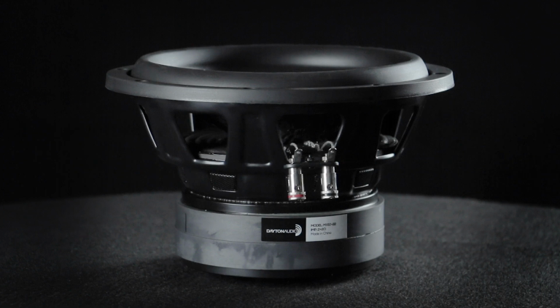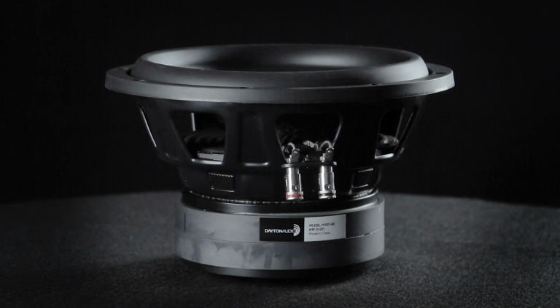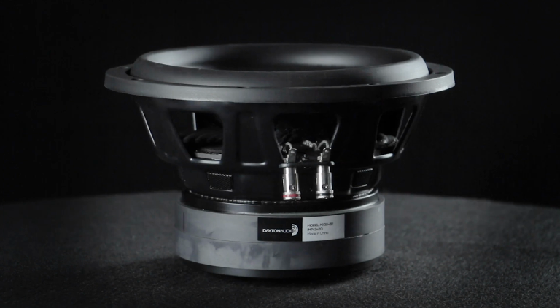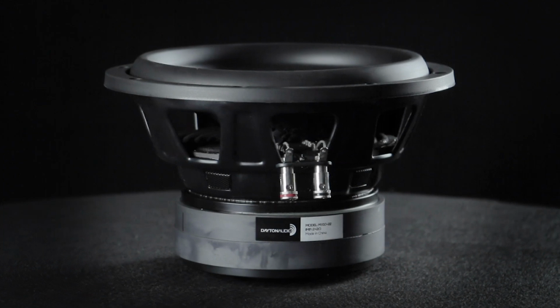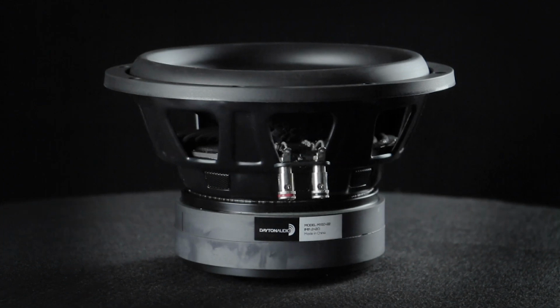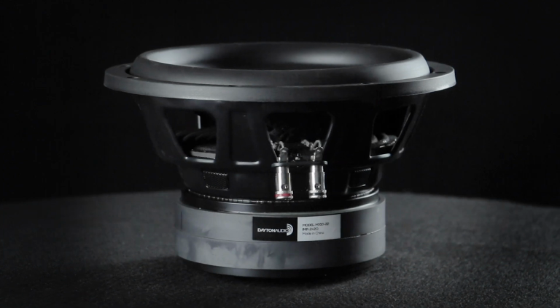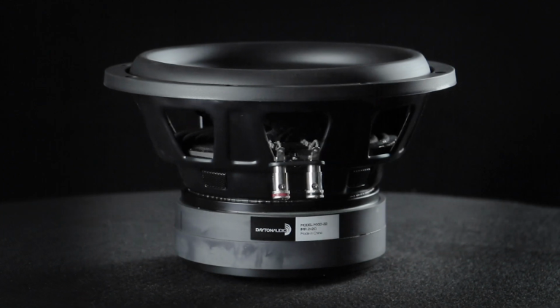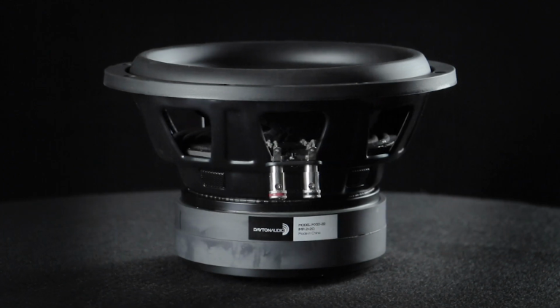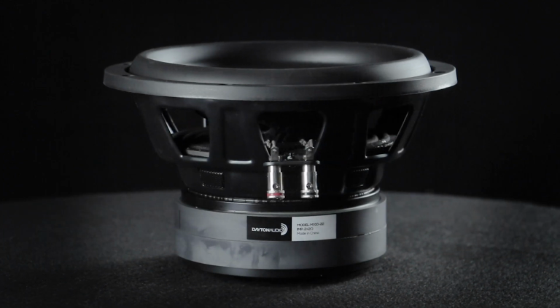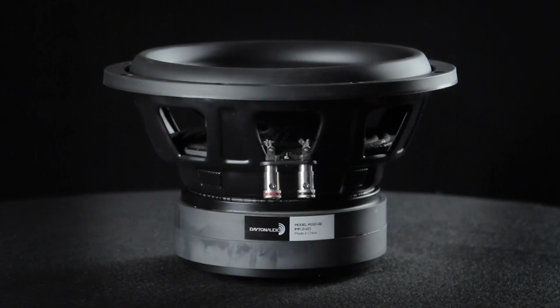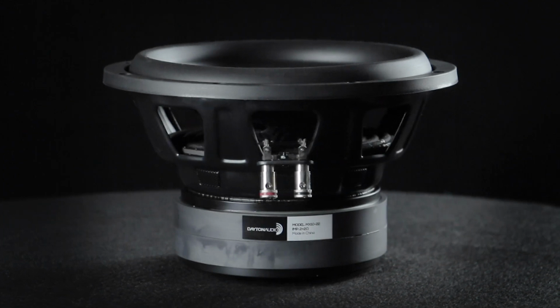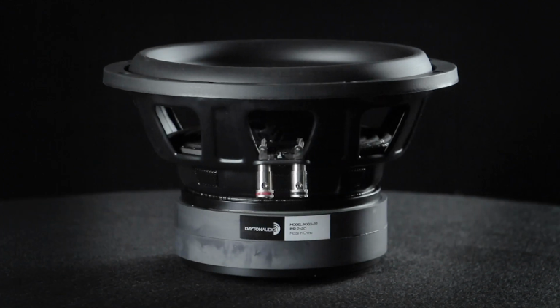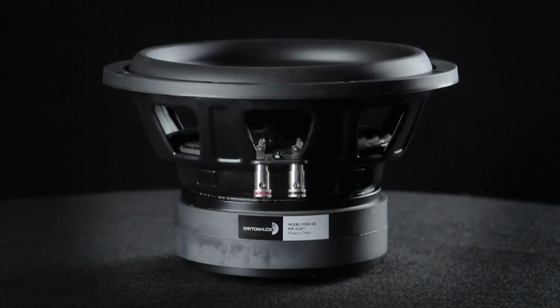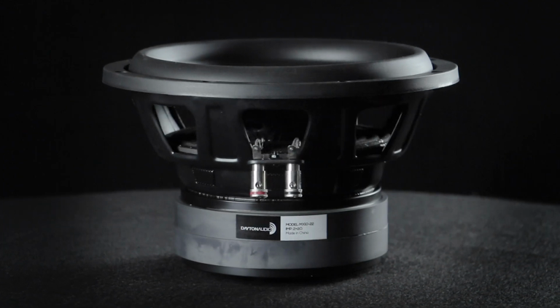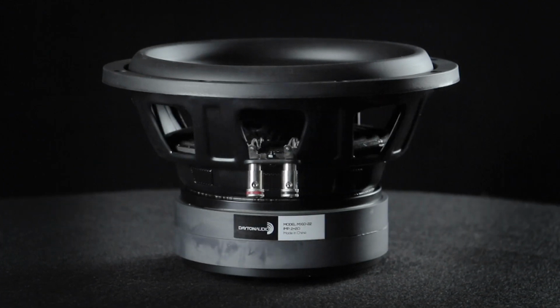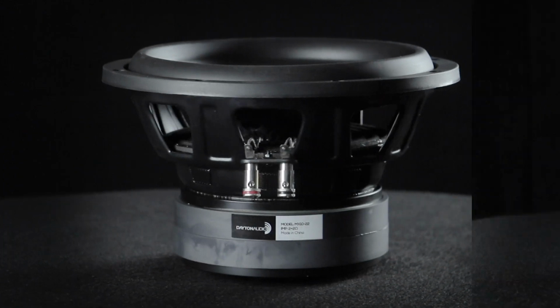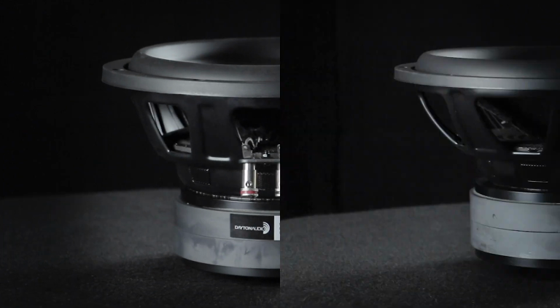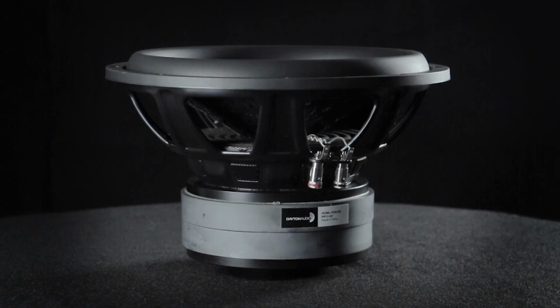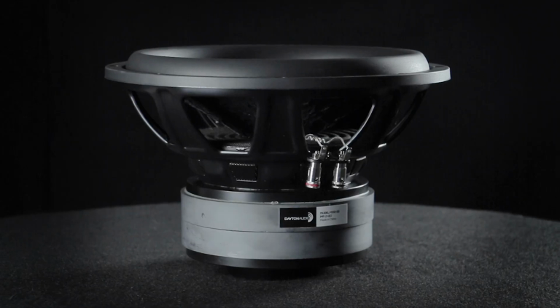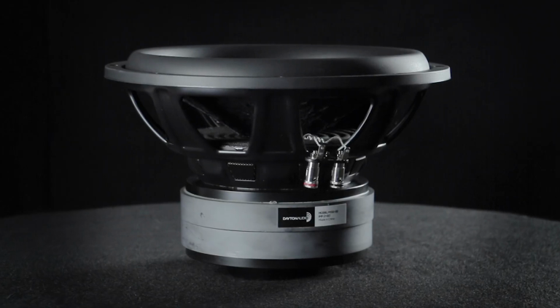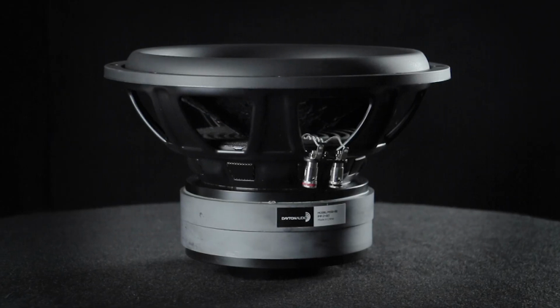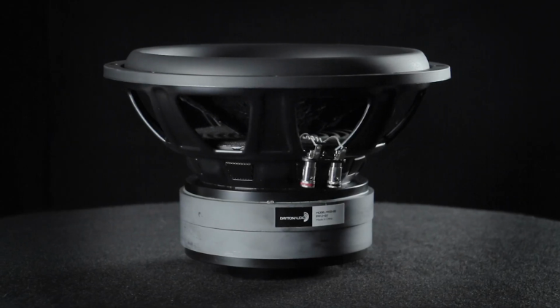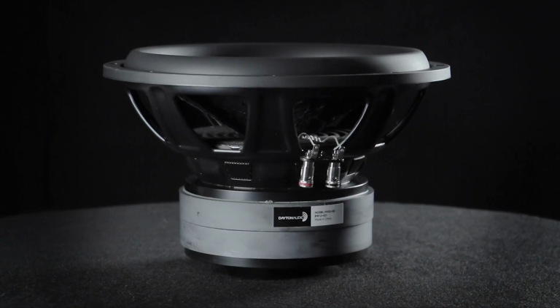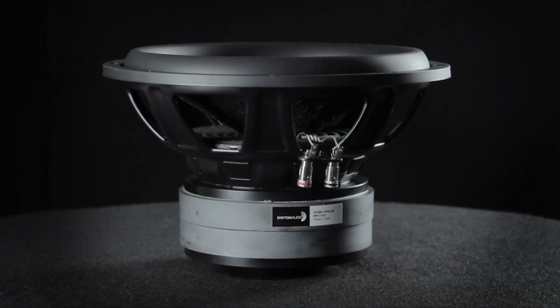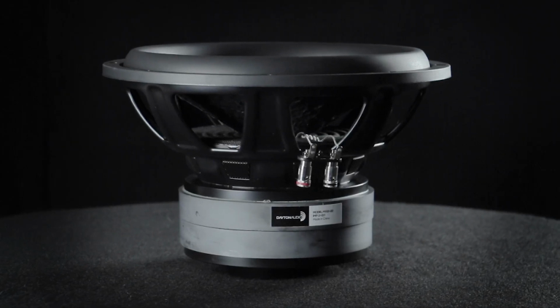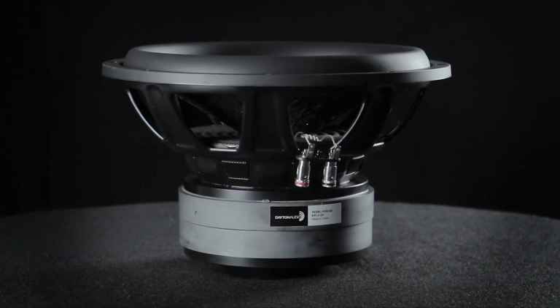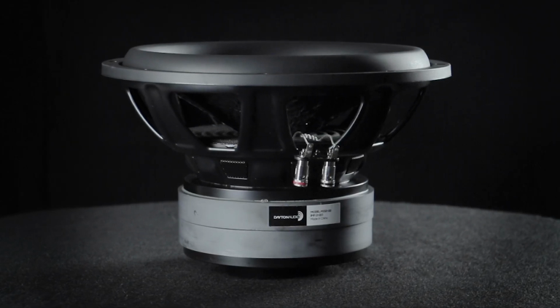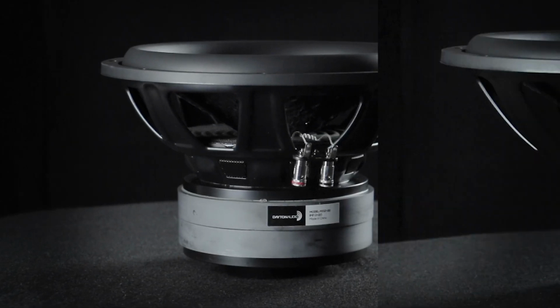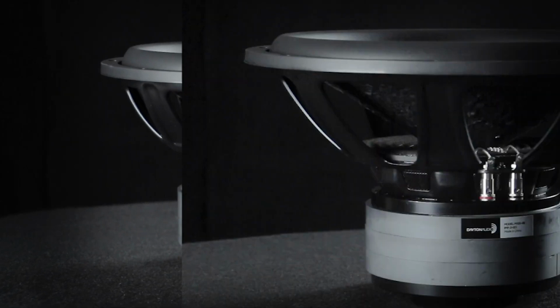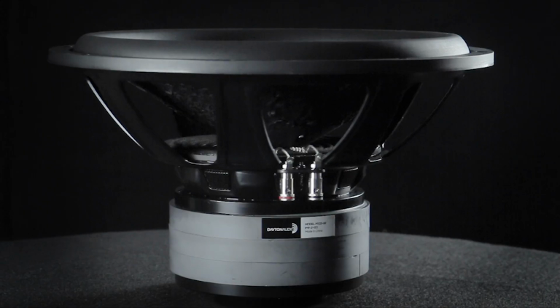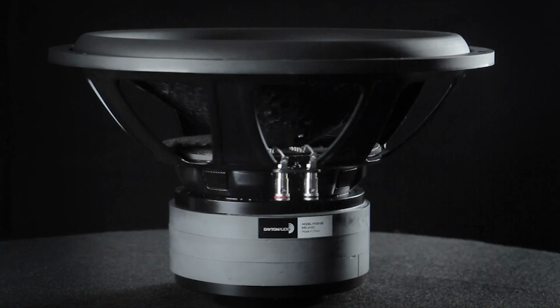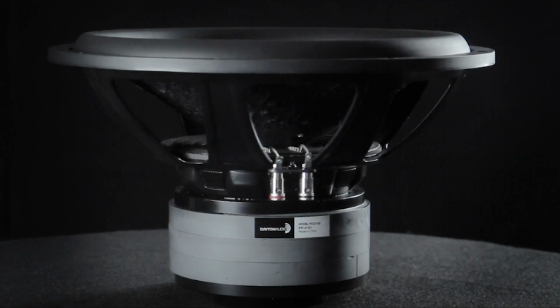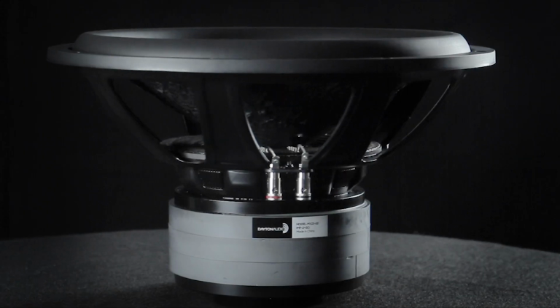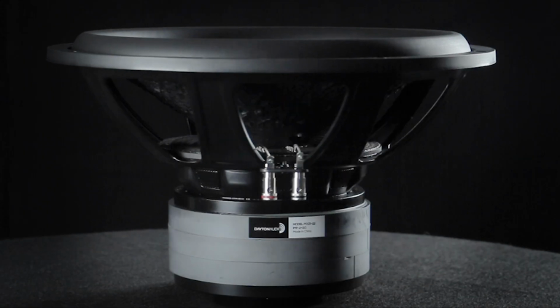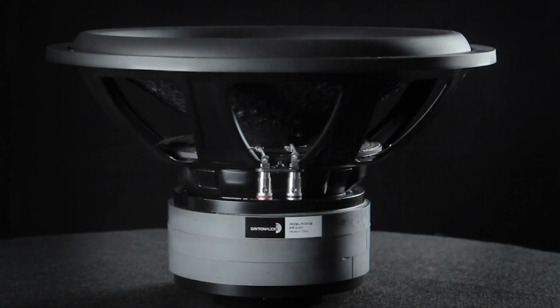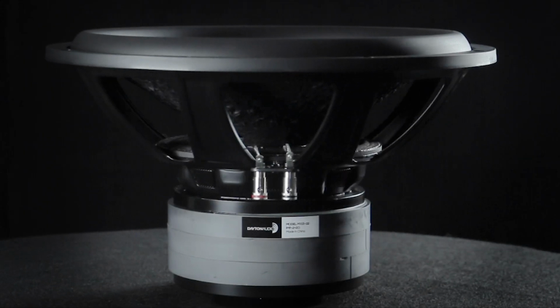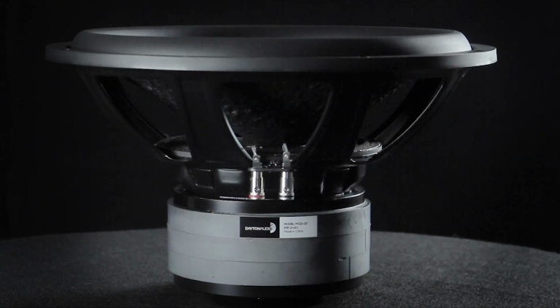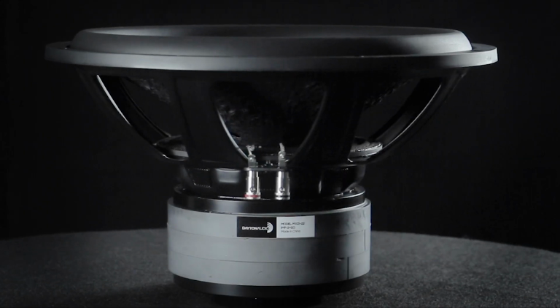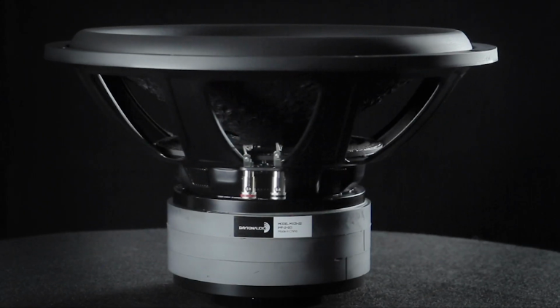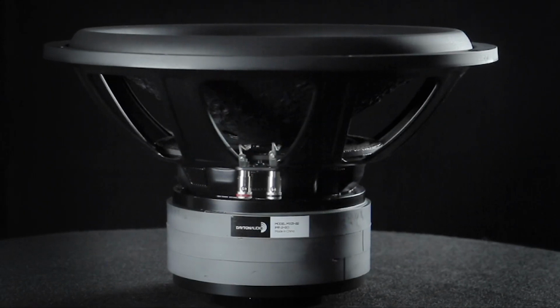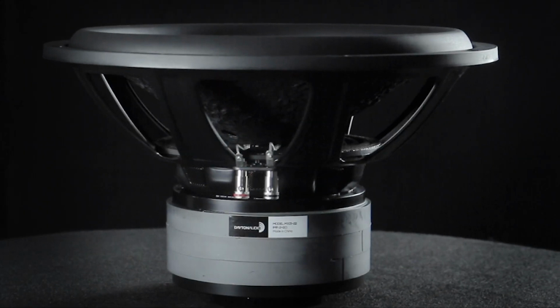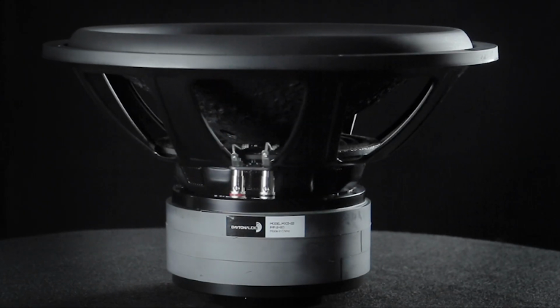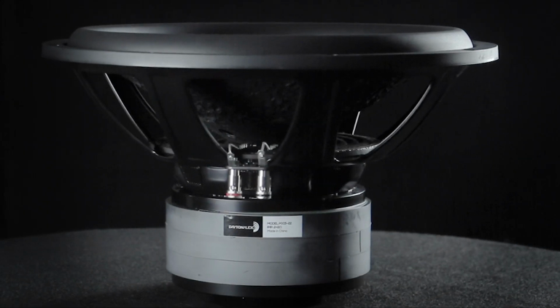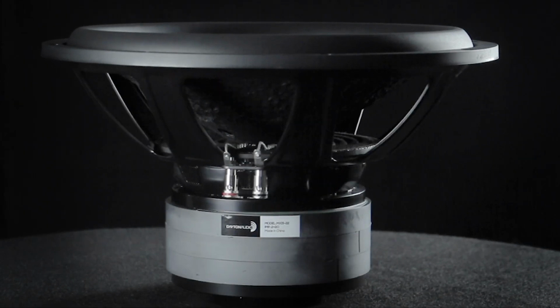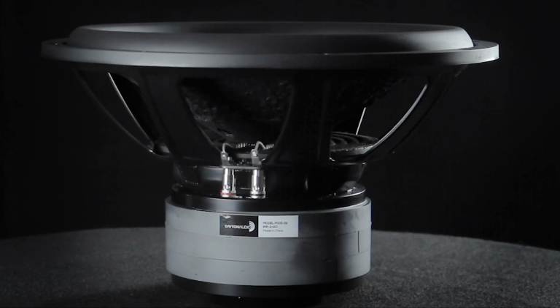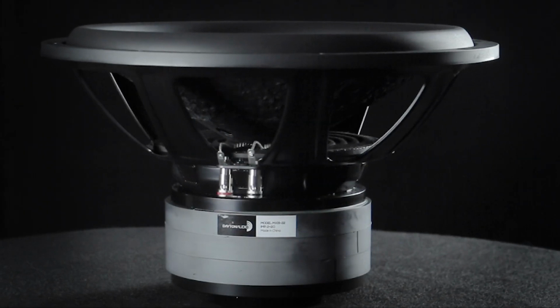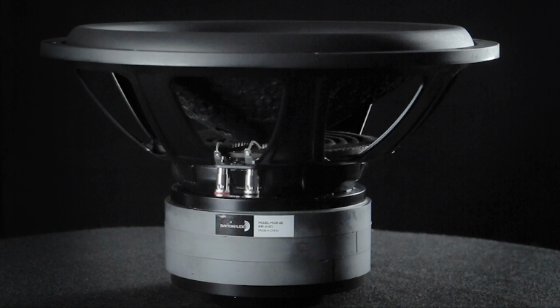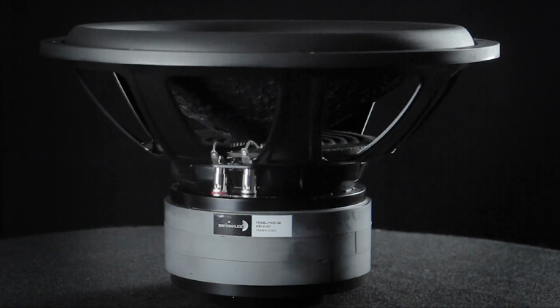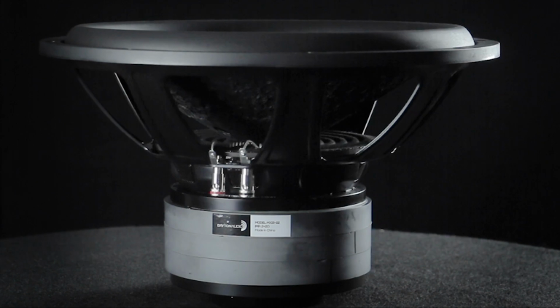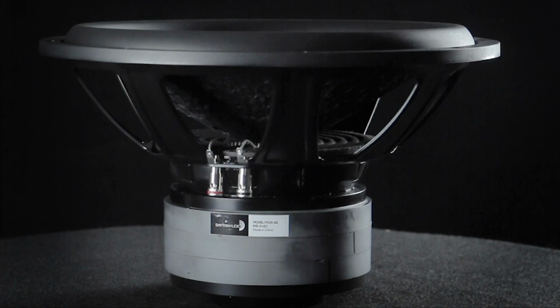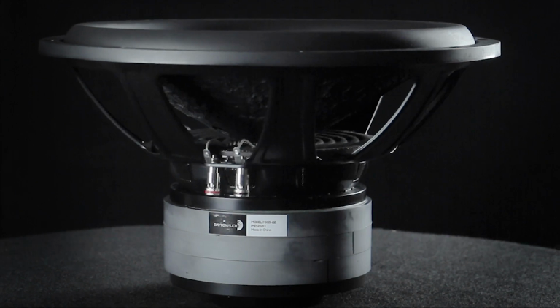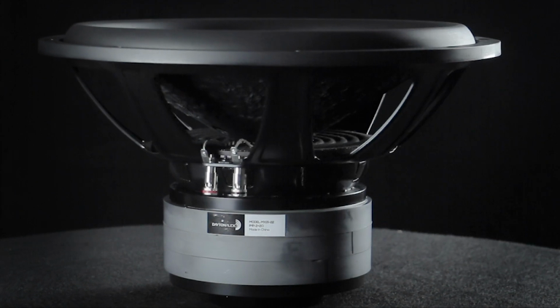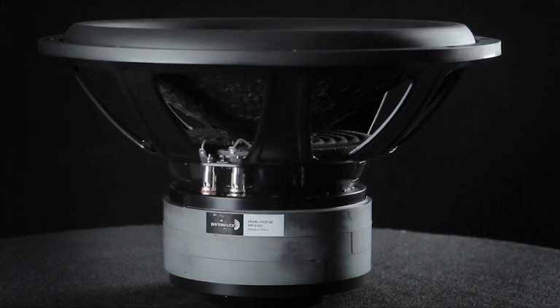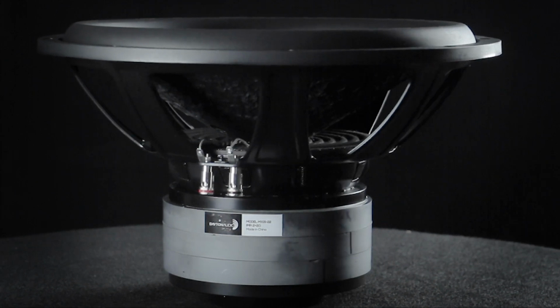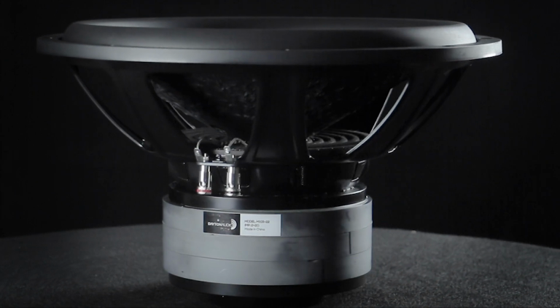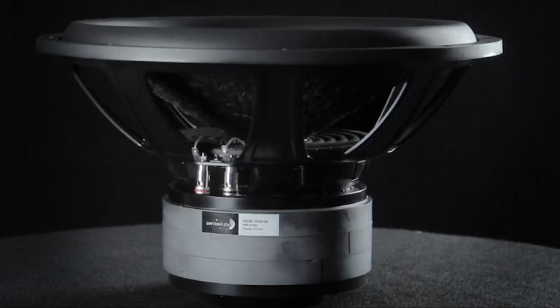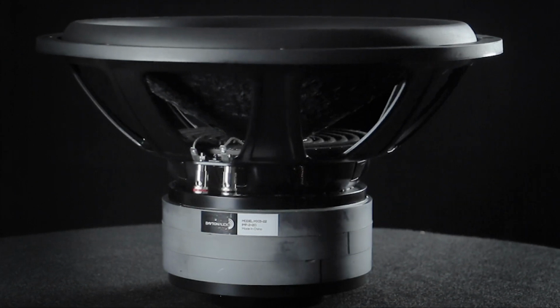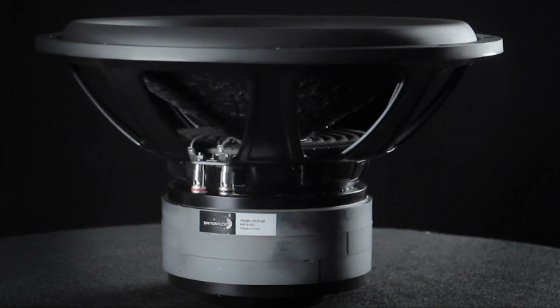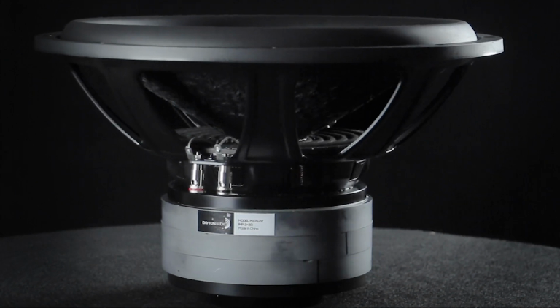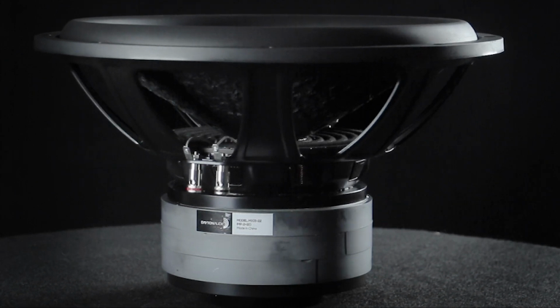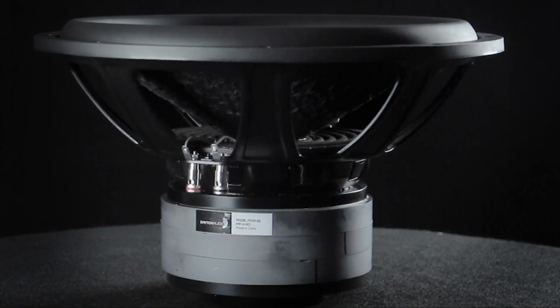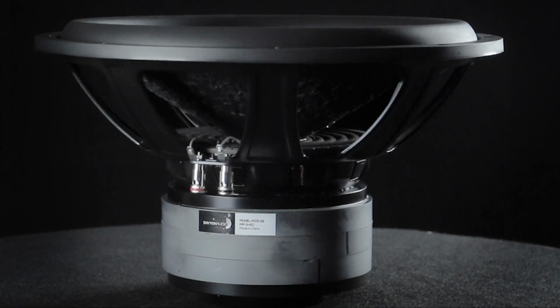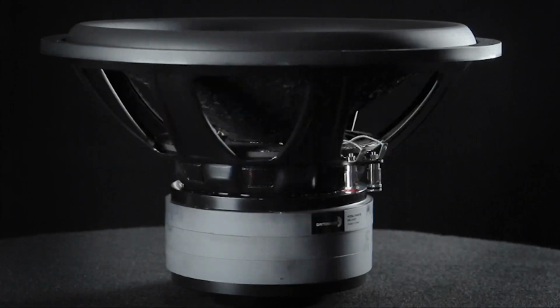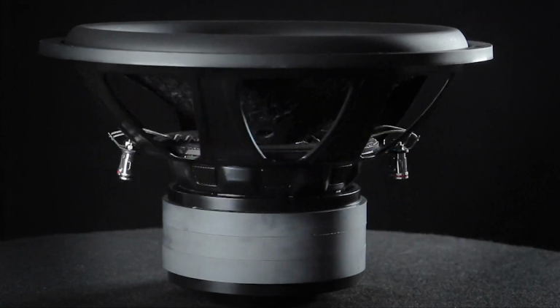Introducing the 10, 12, and 15-inch Dayton Audio Maxx subwoofers.